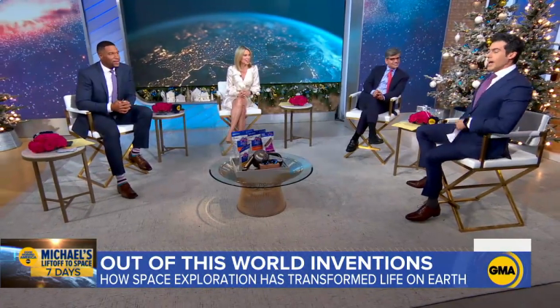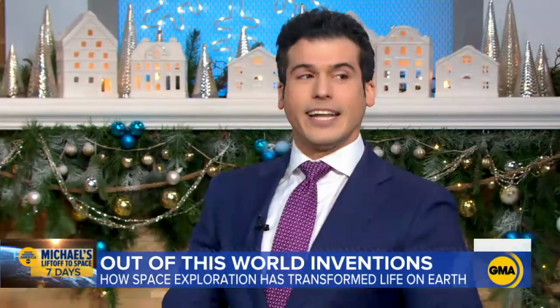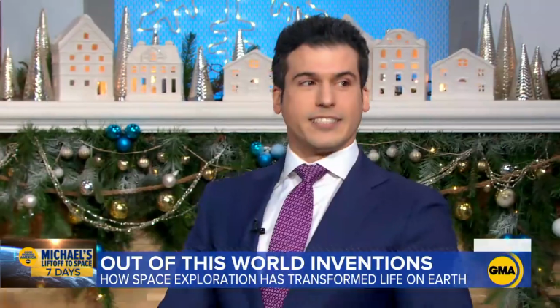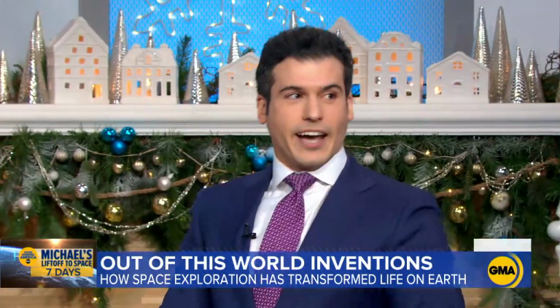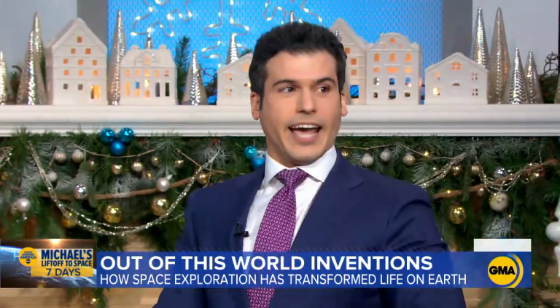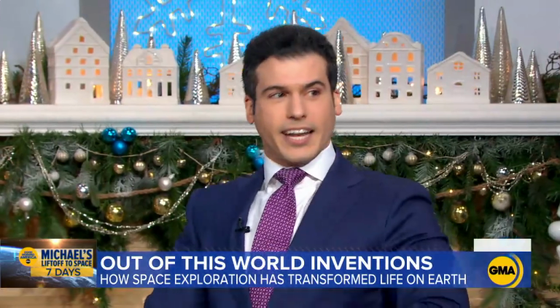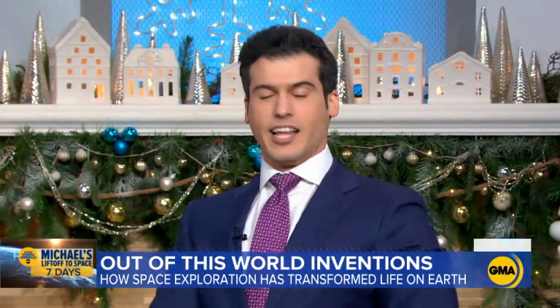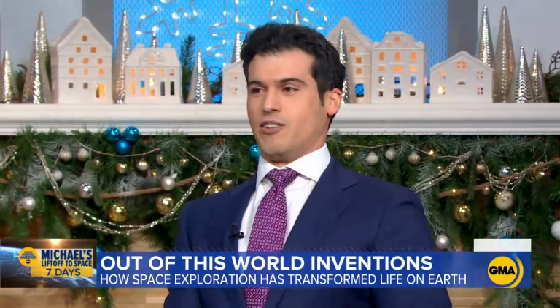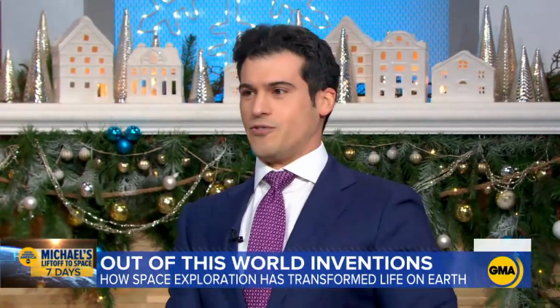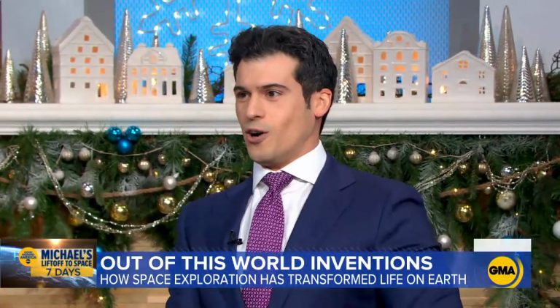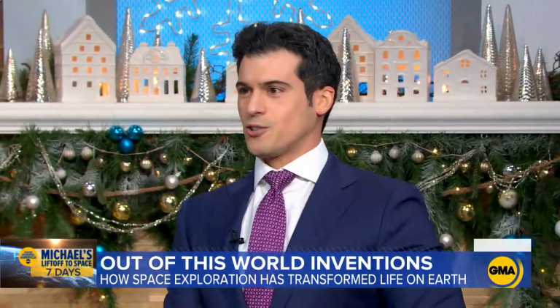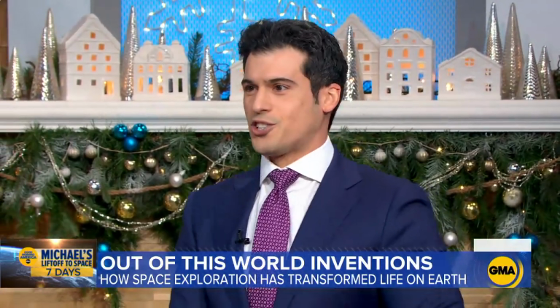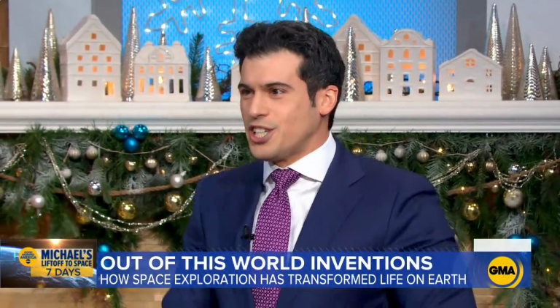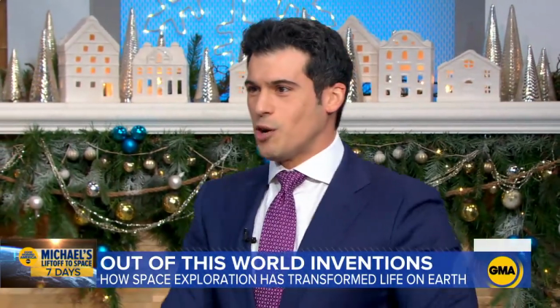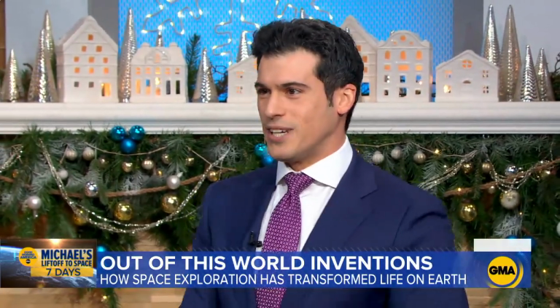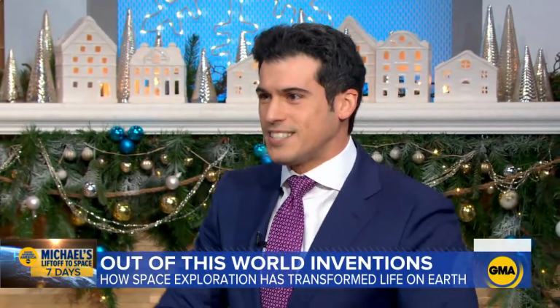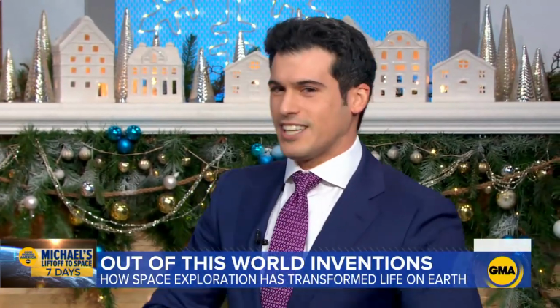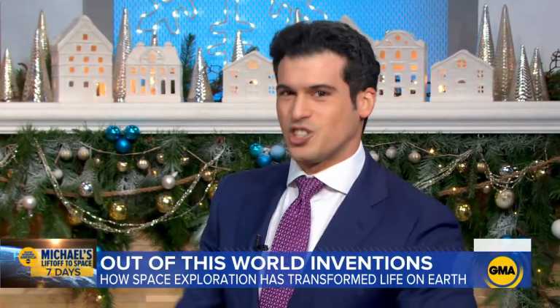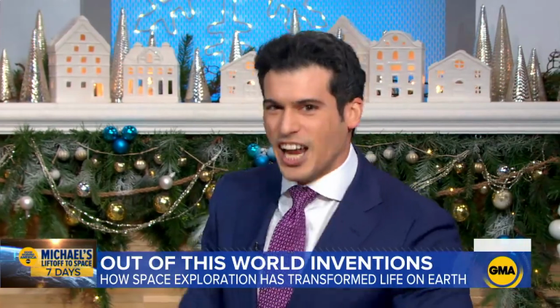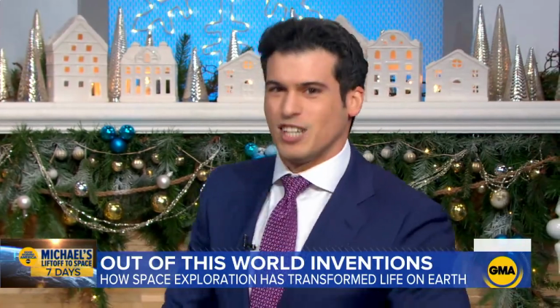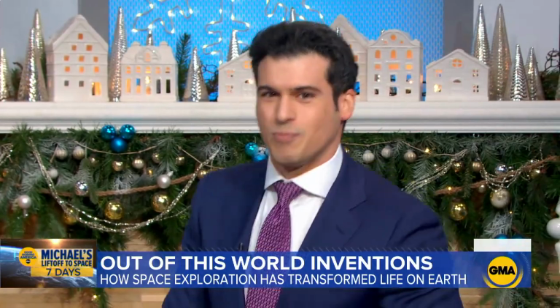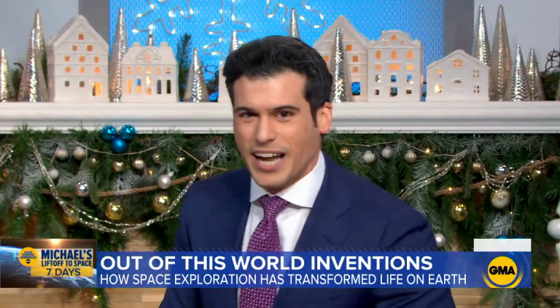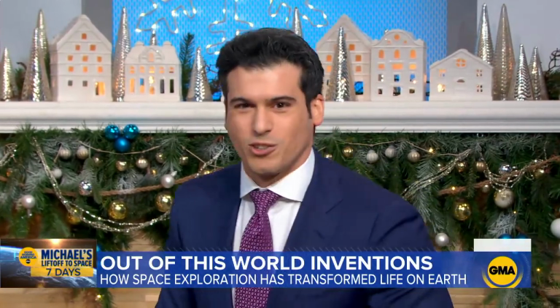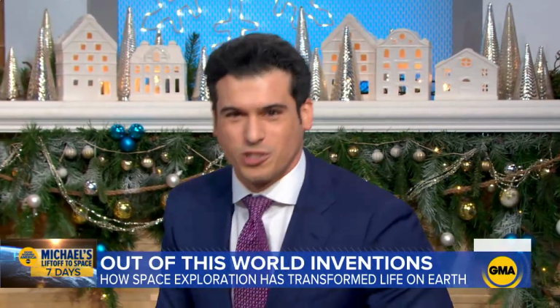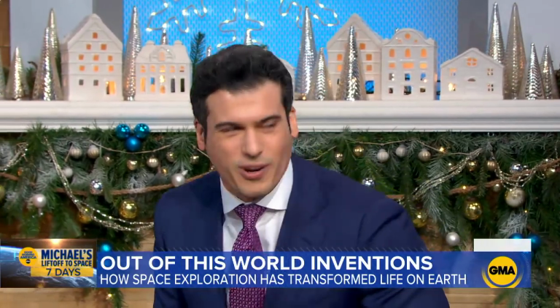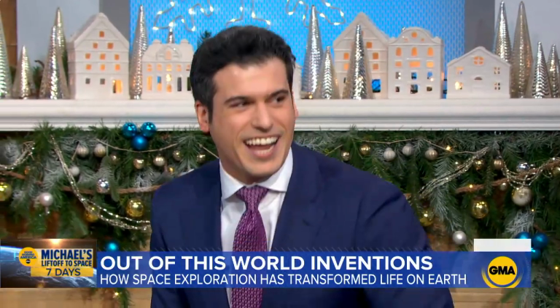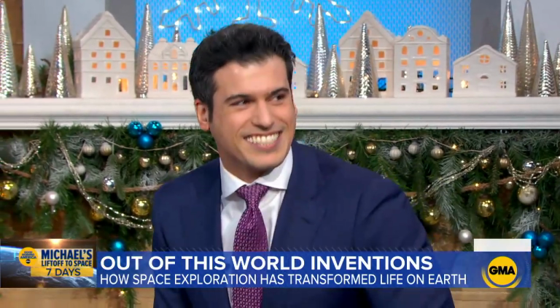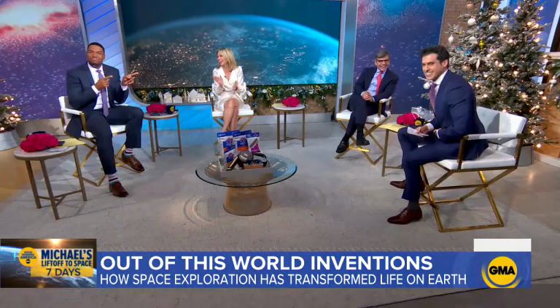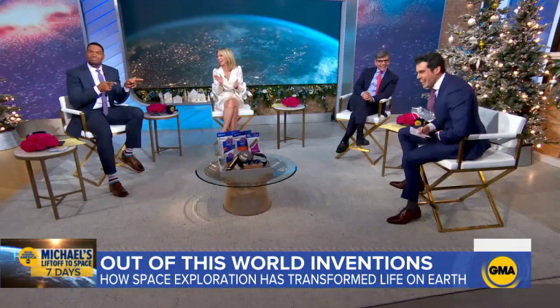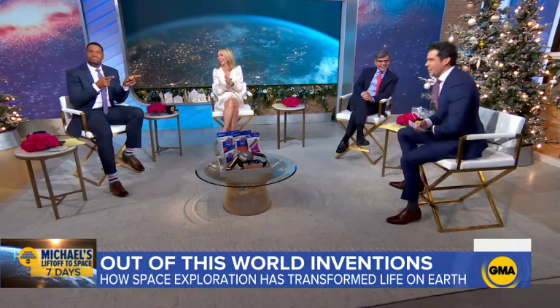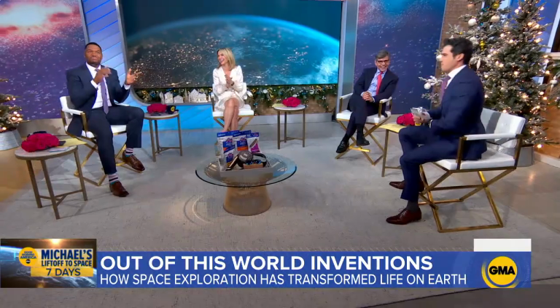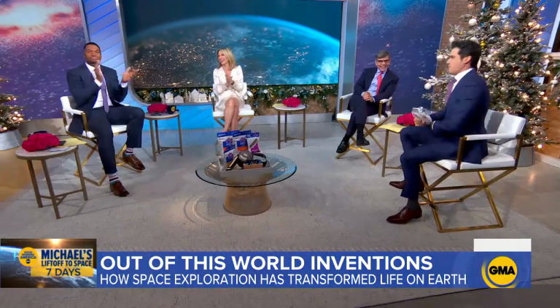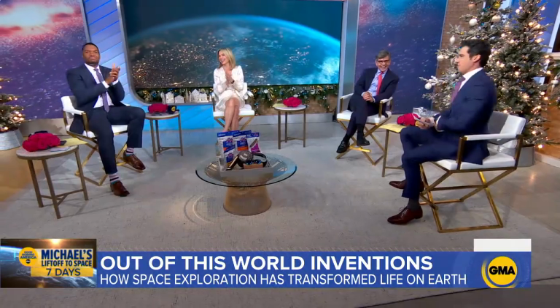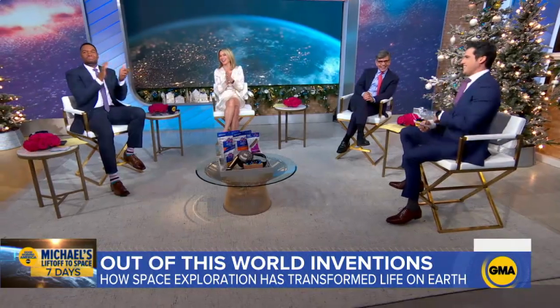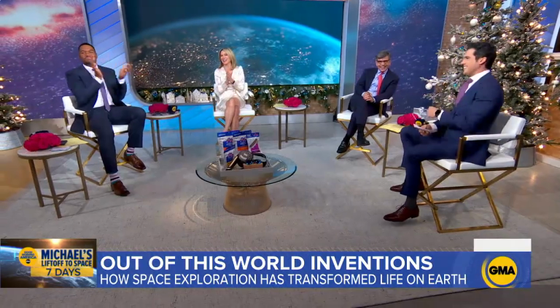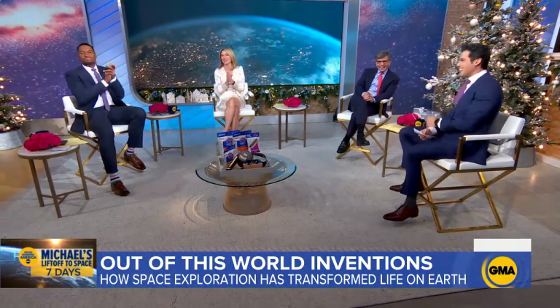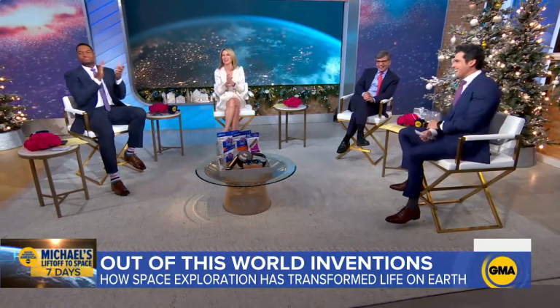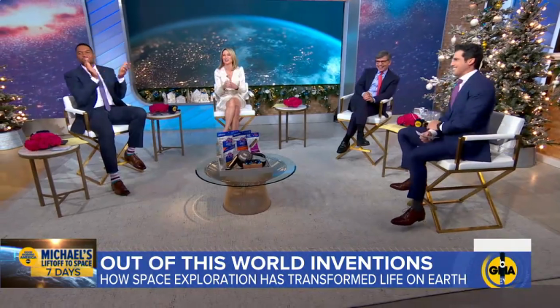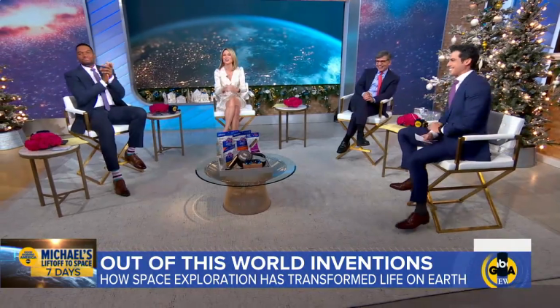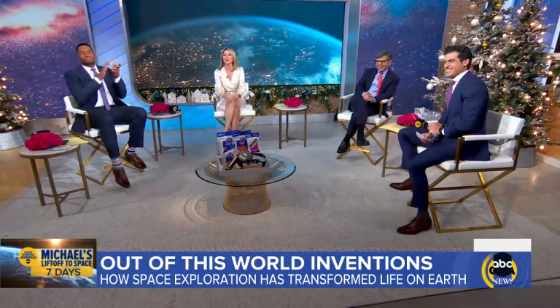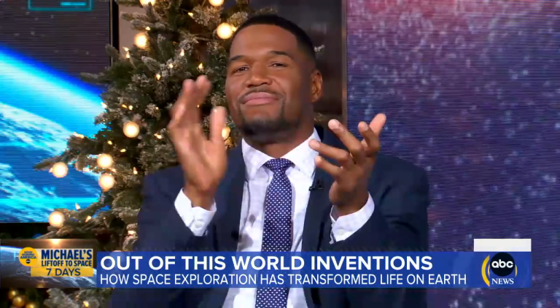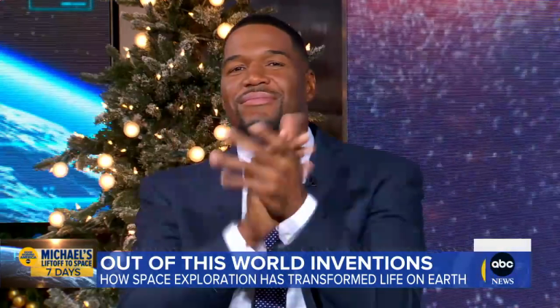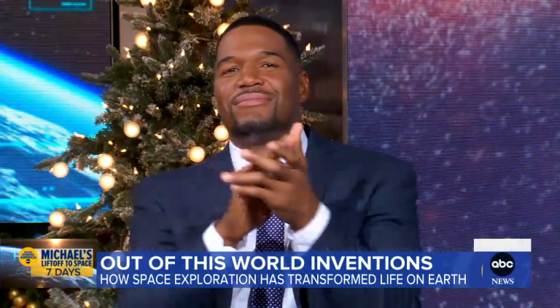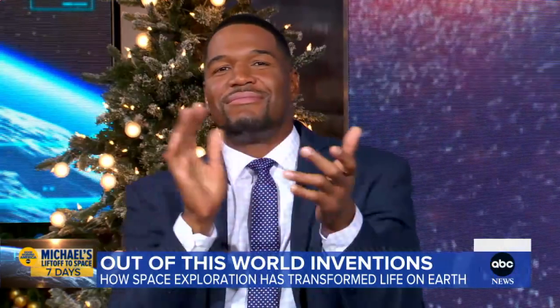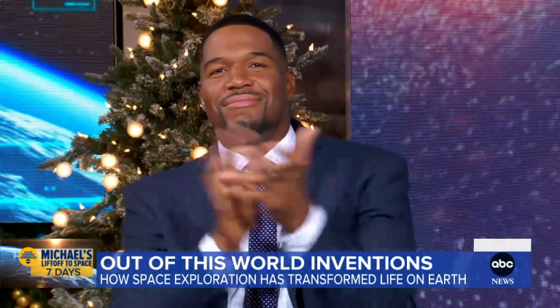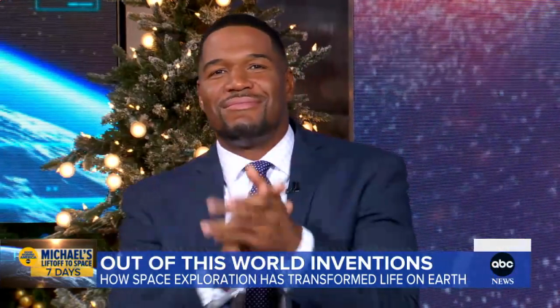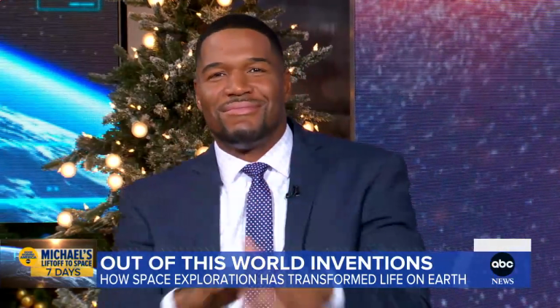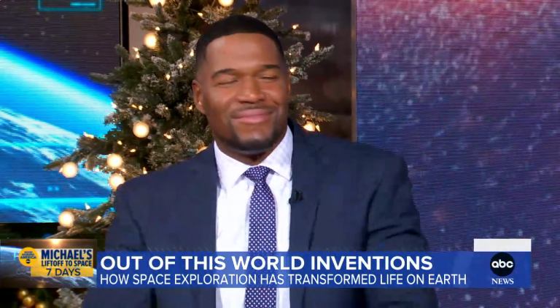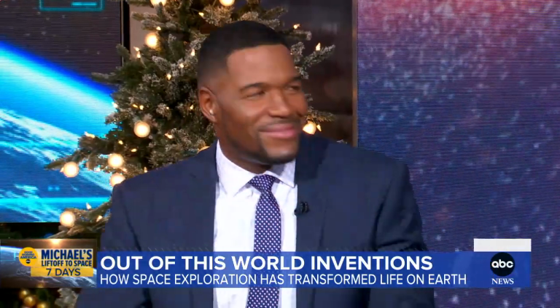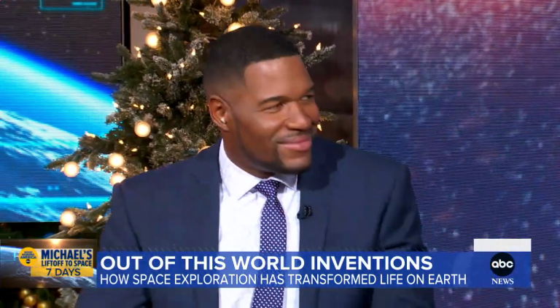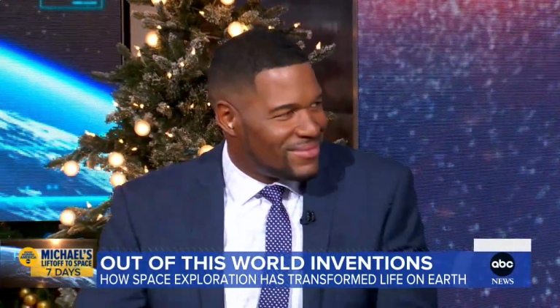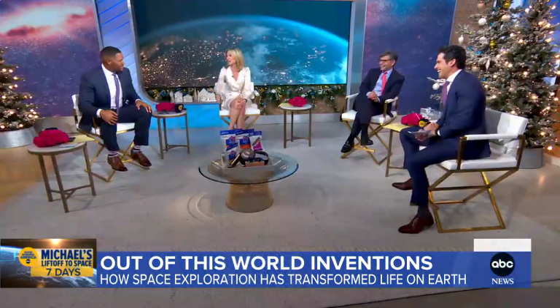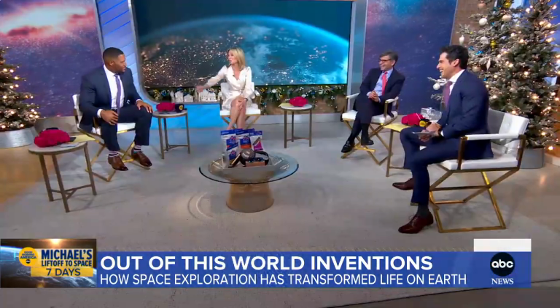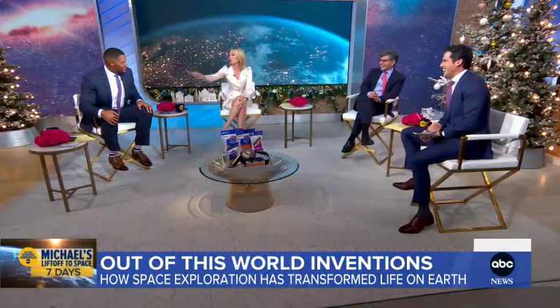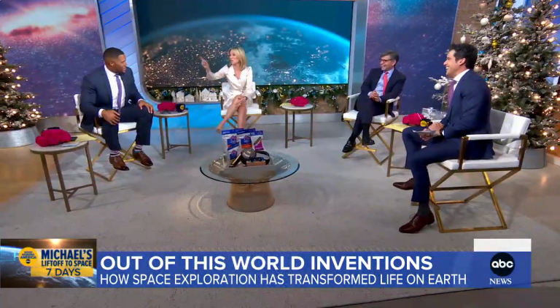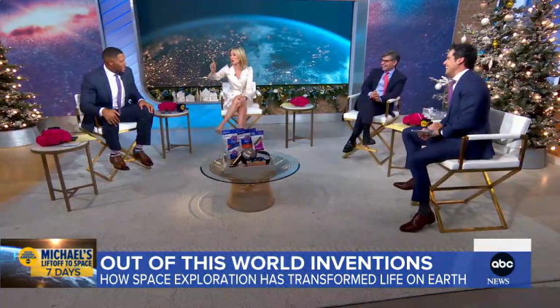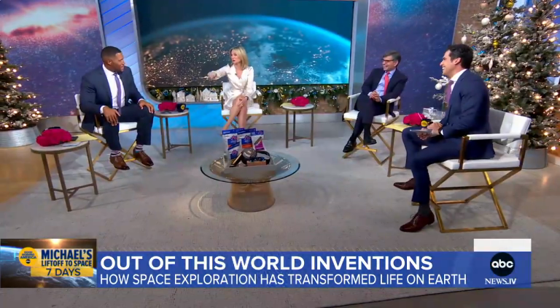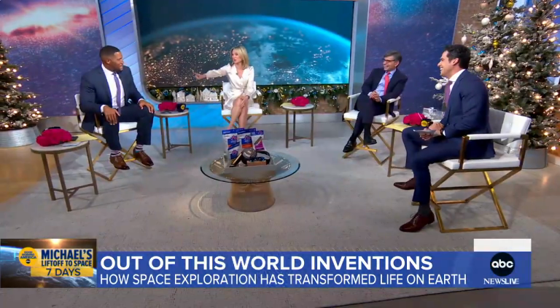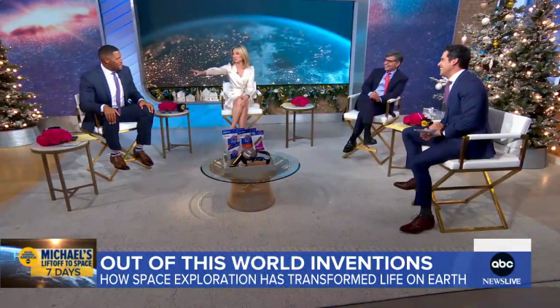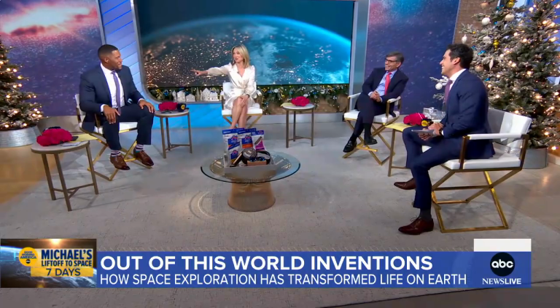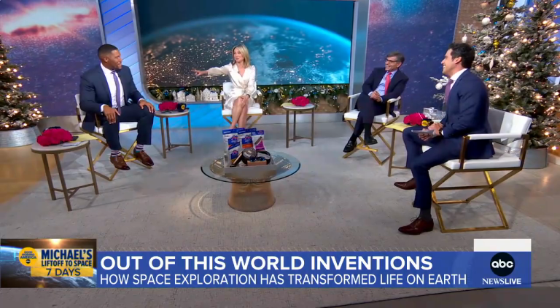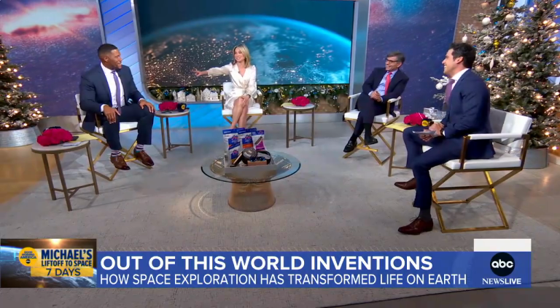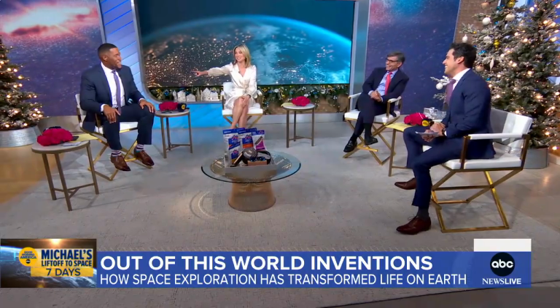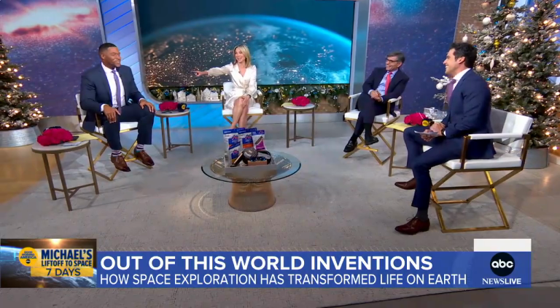That is the headline, folks. We are so excited. One week from today.